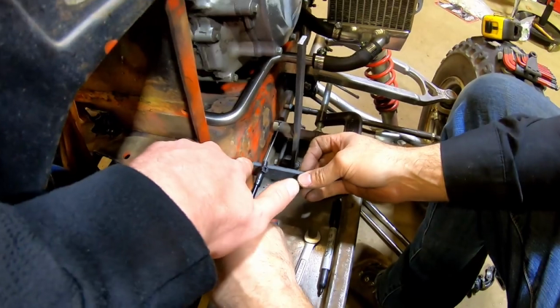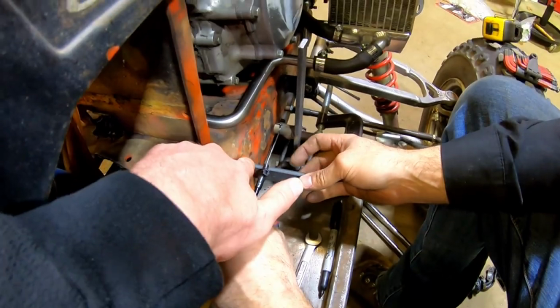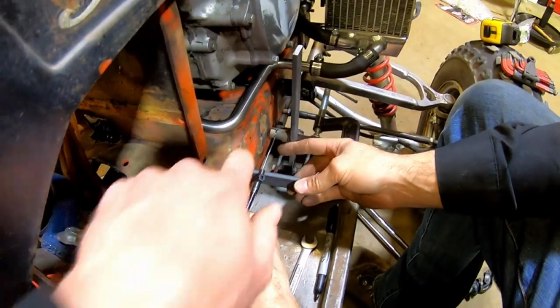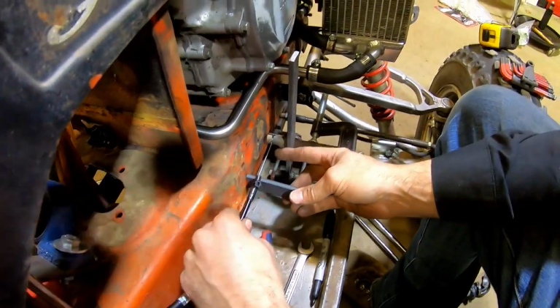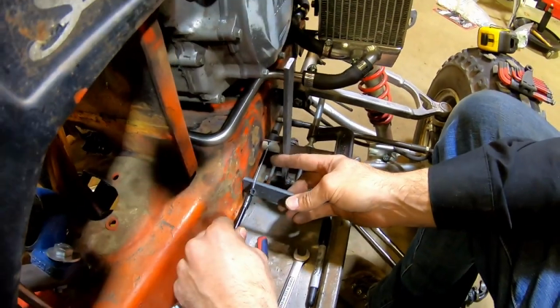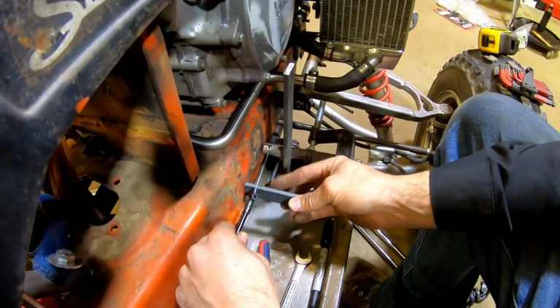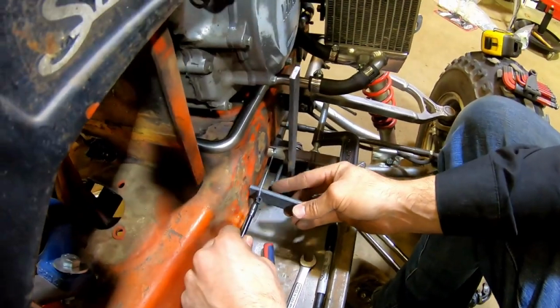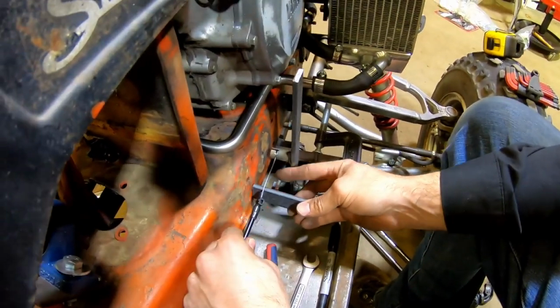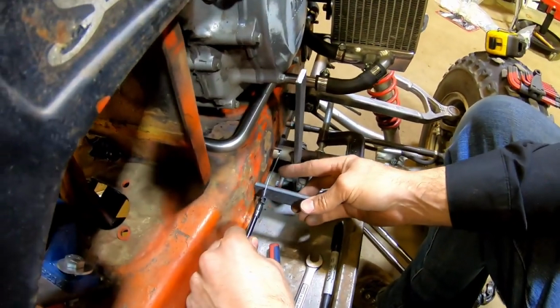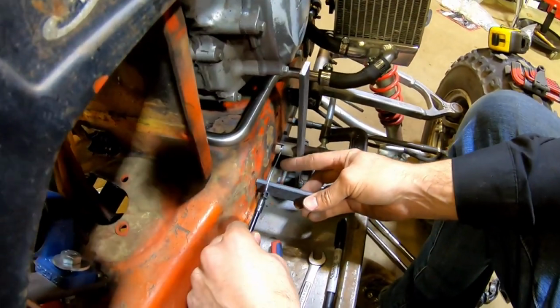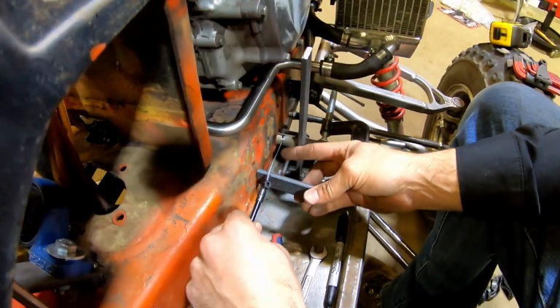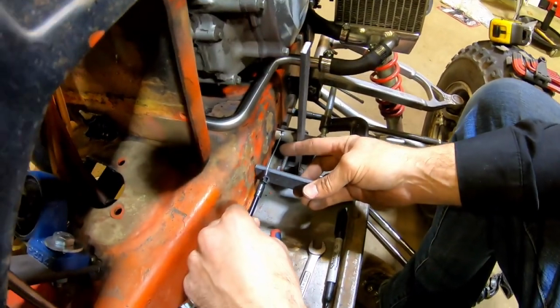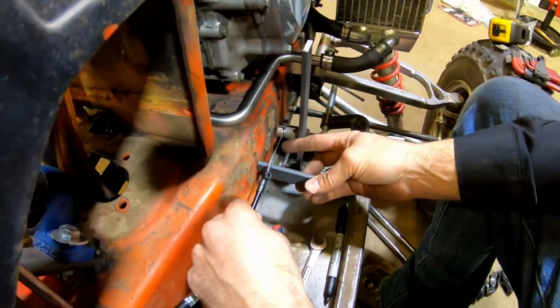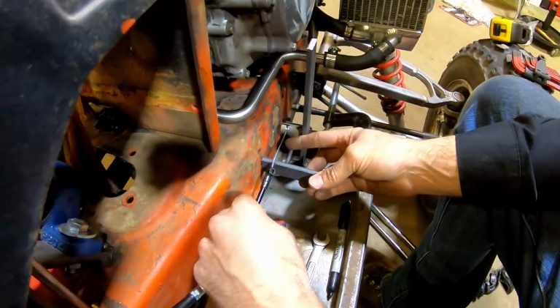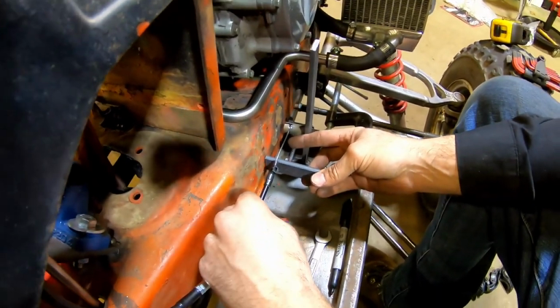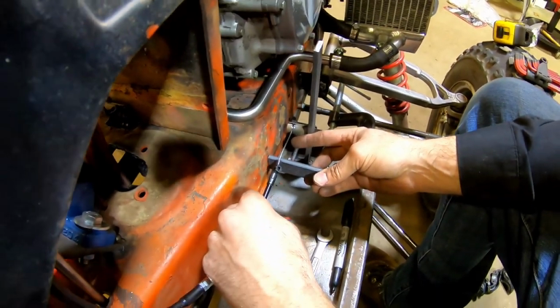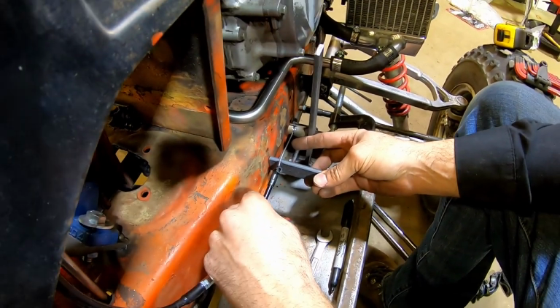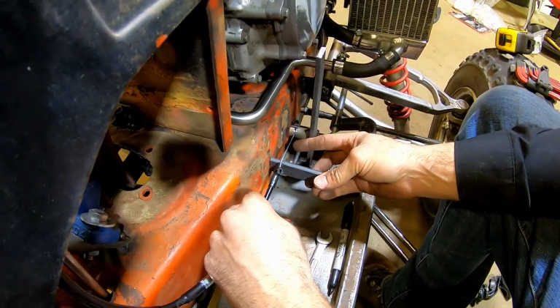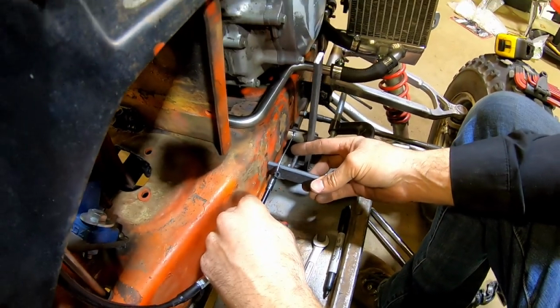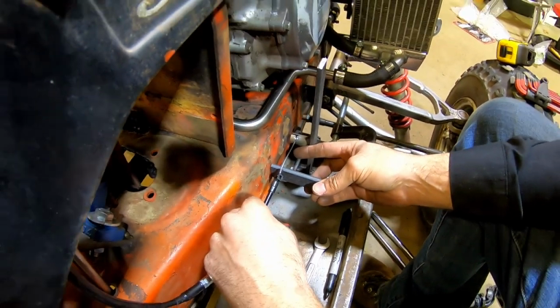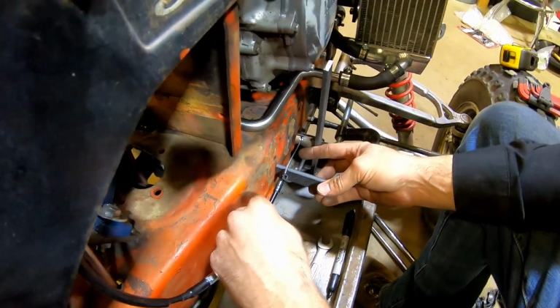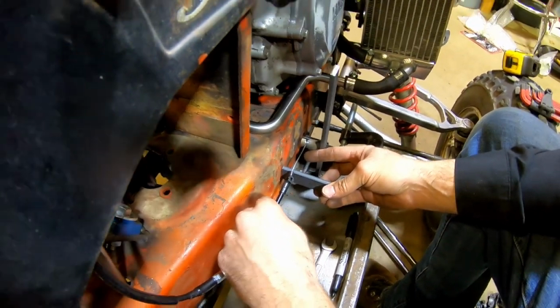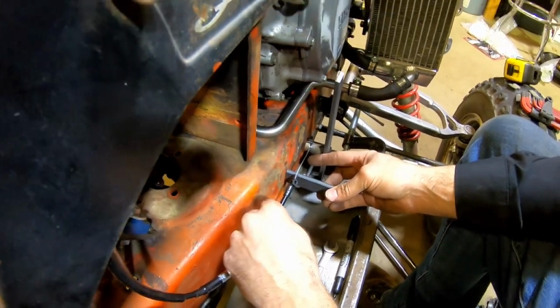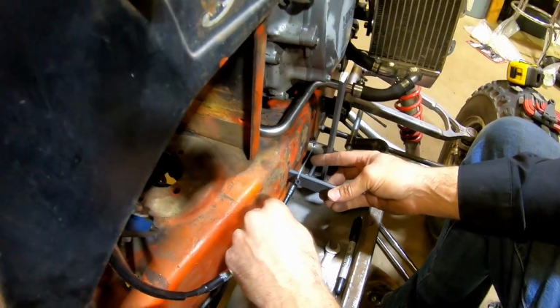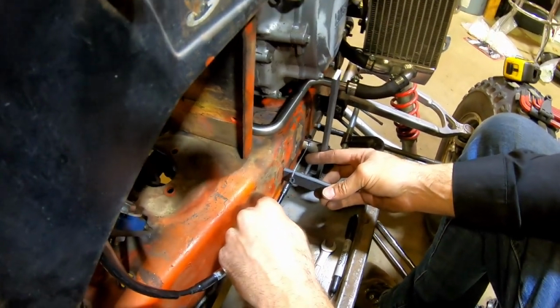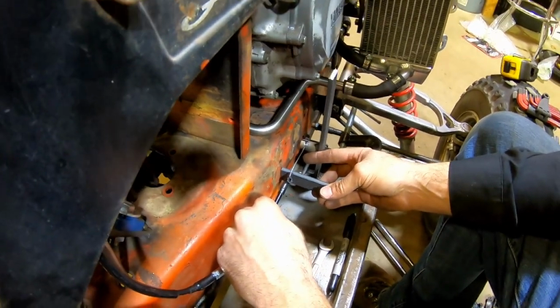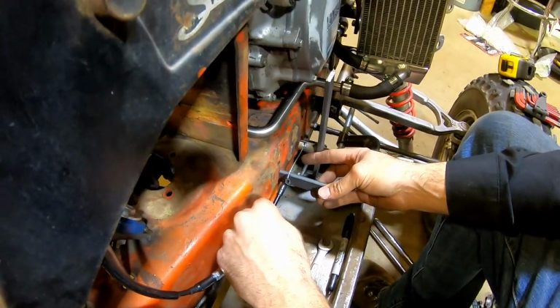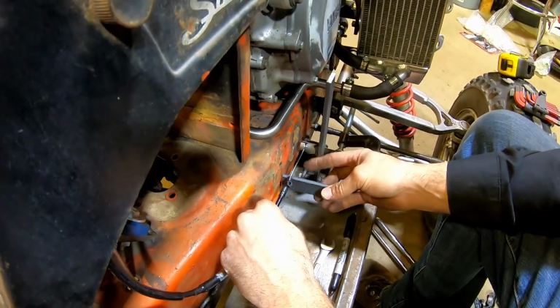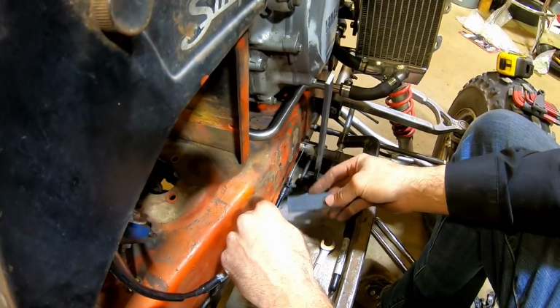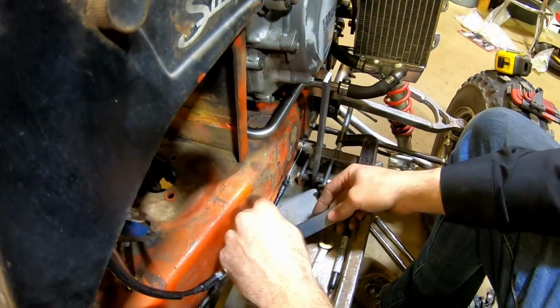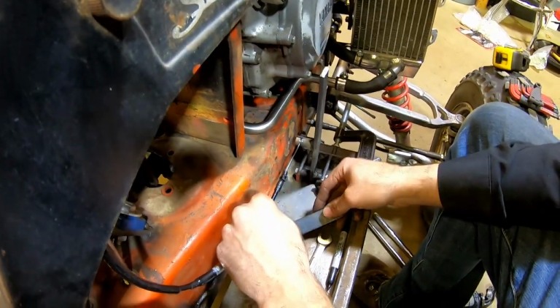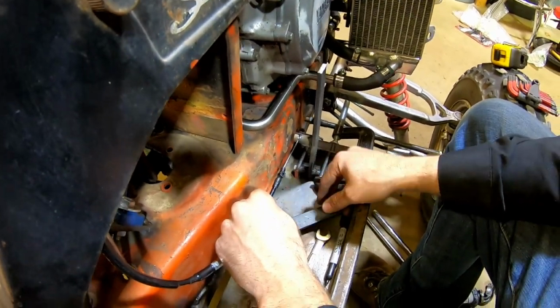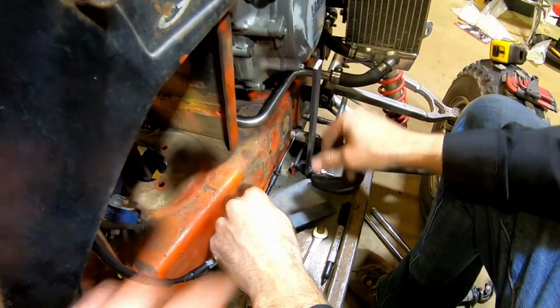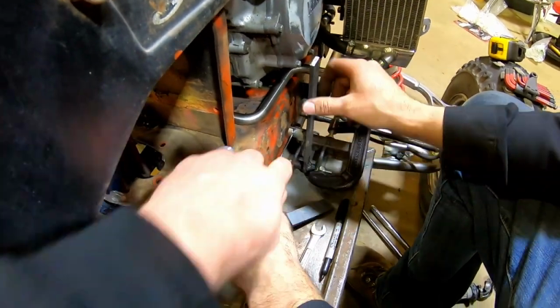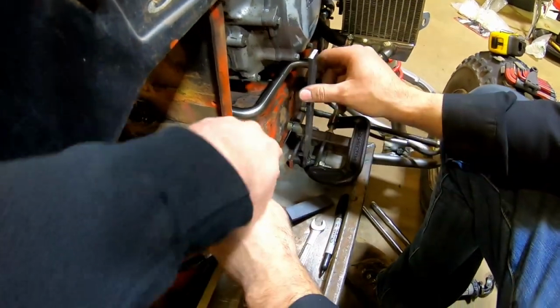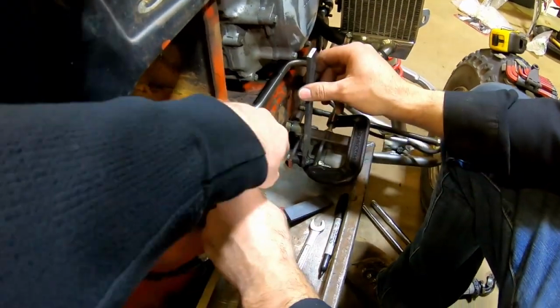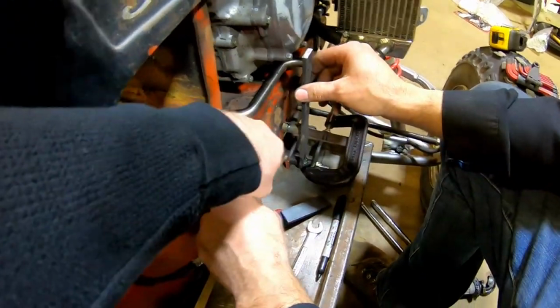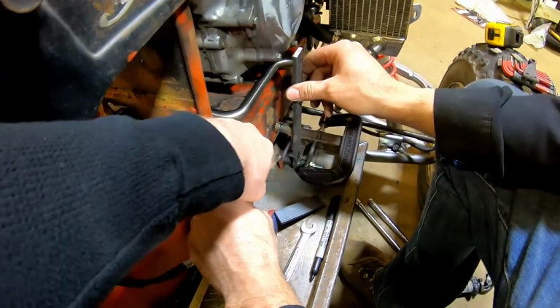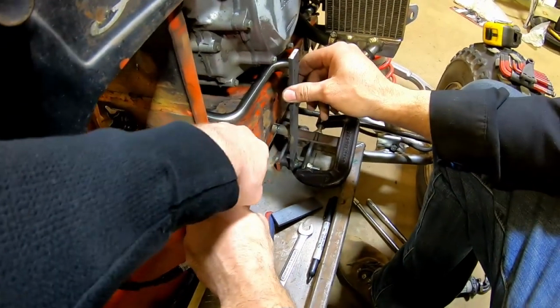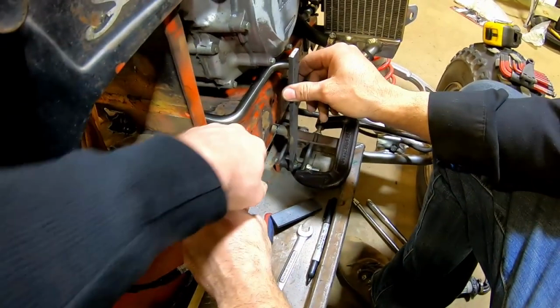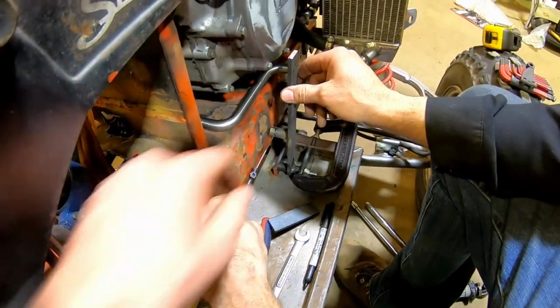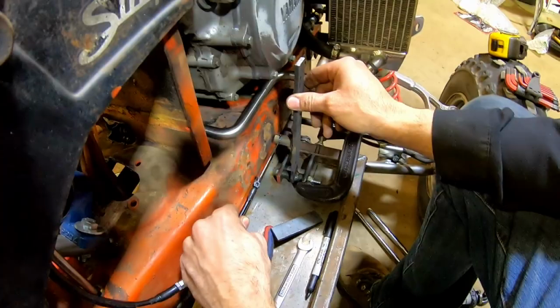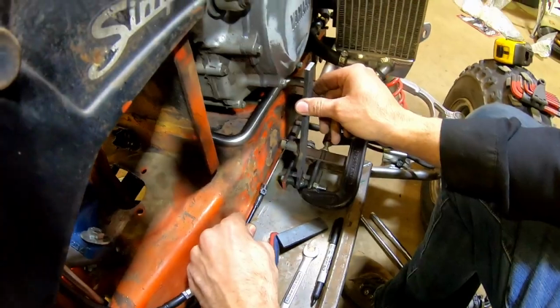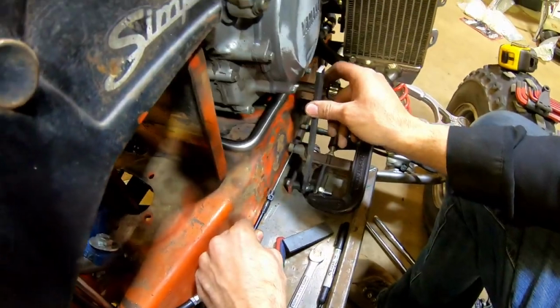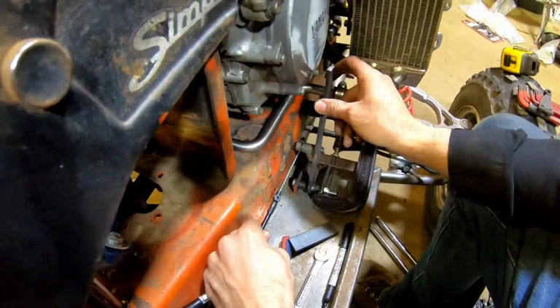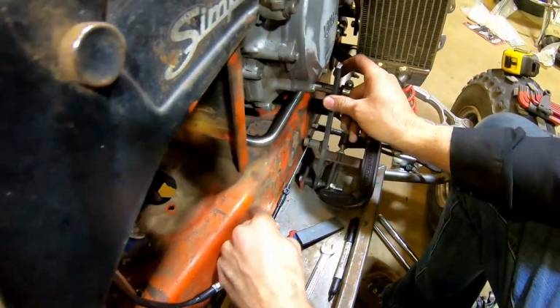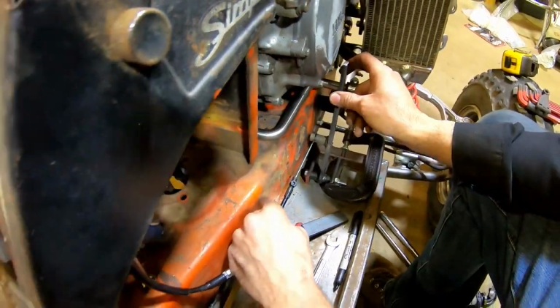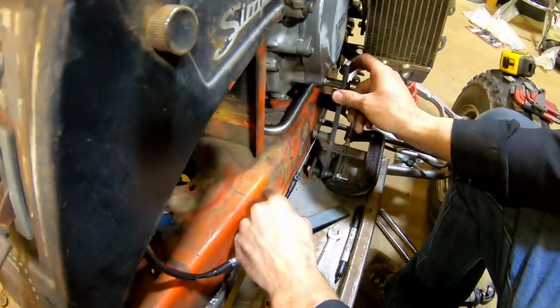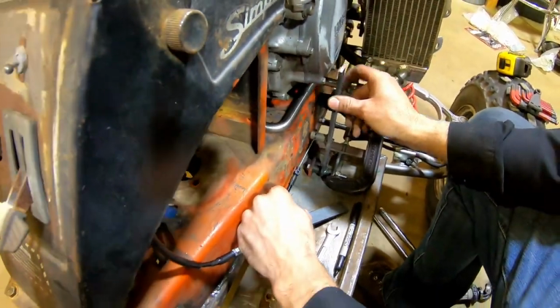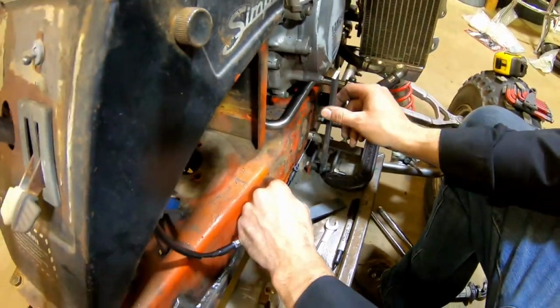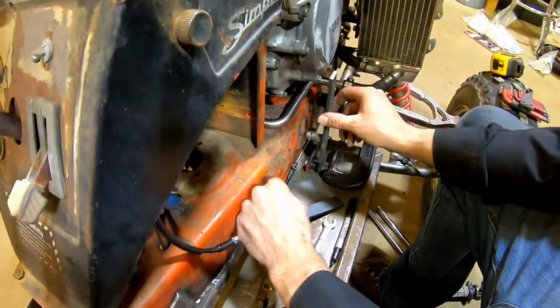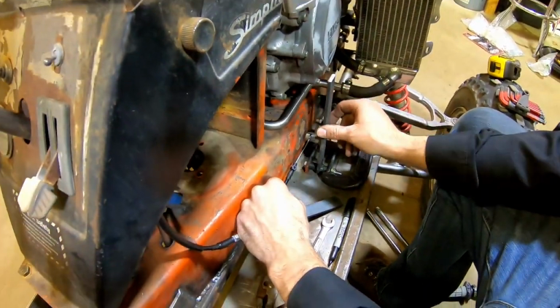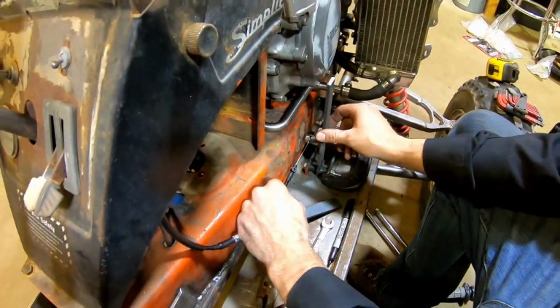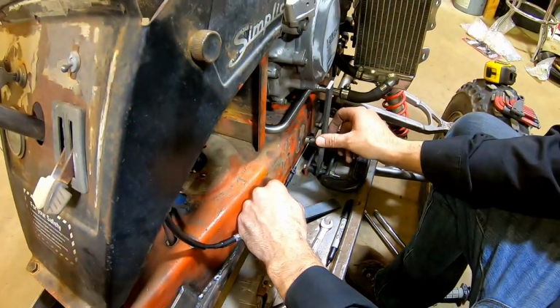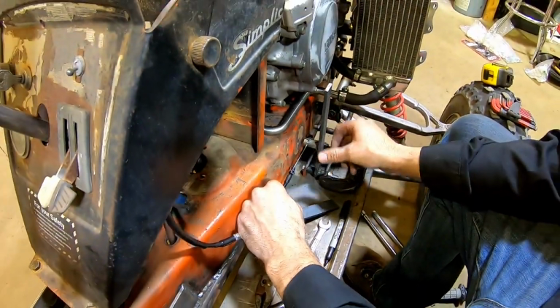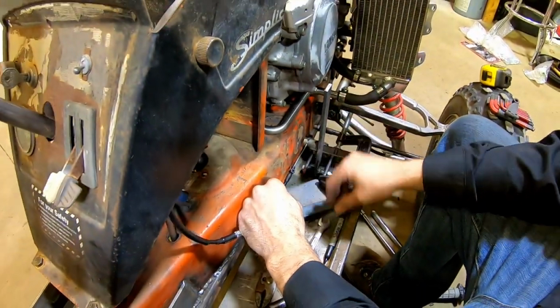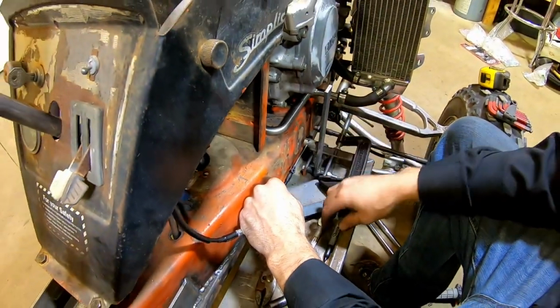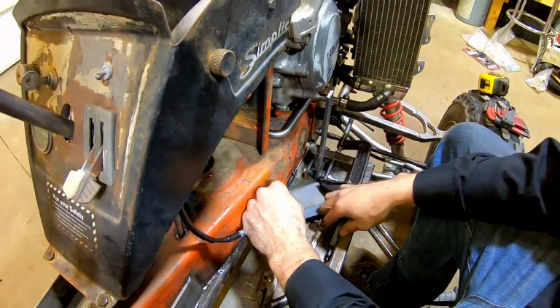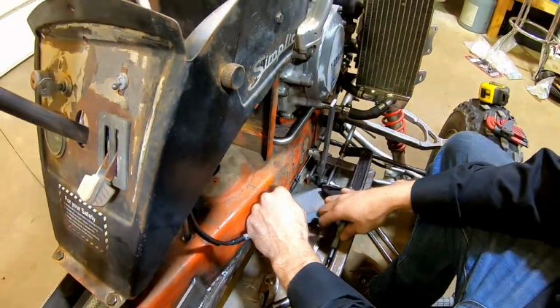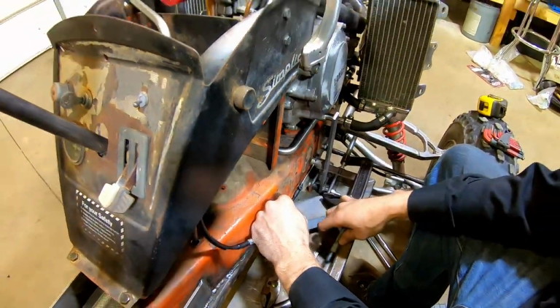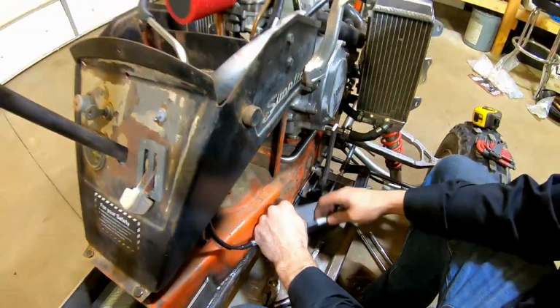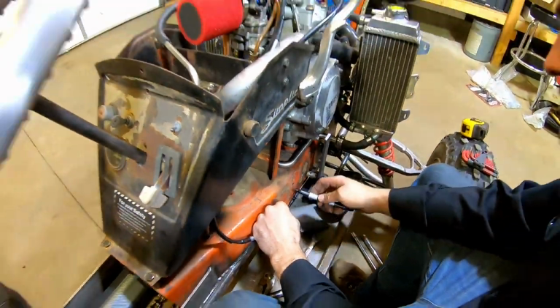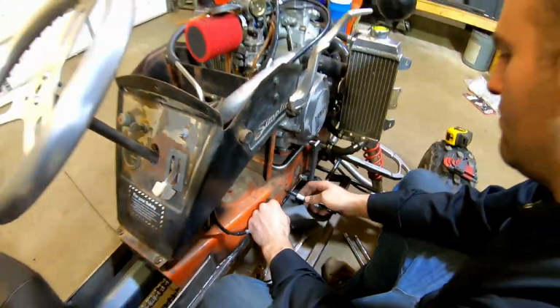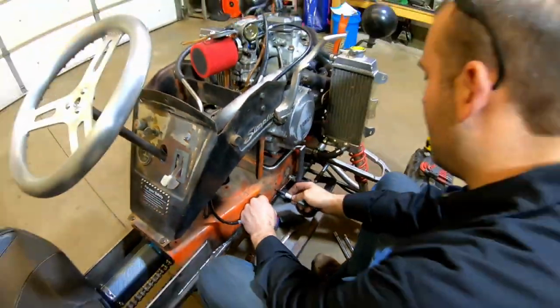Kurt's going to work on making a bracket for where the cable end goes into, so we'll get to work on that.